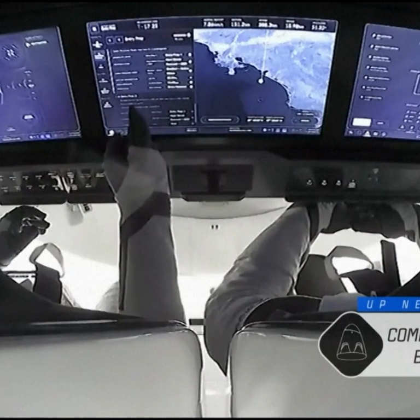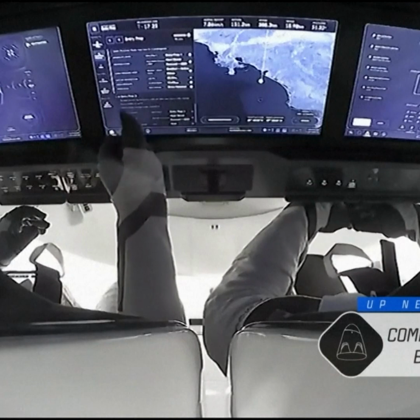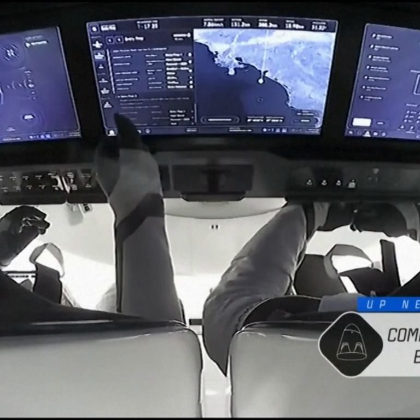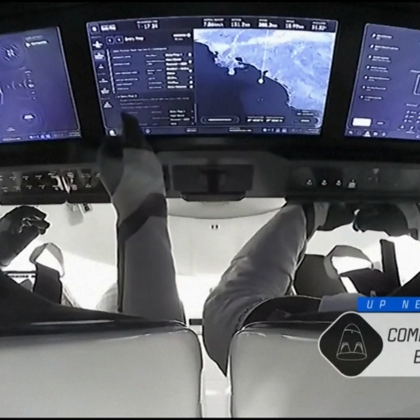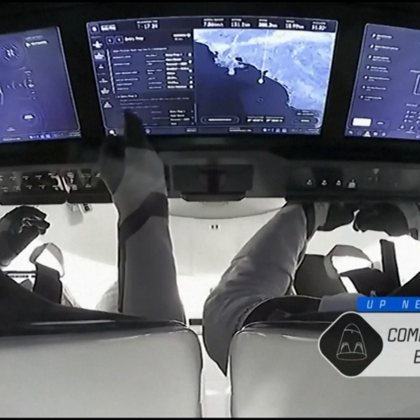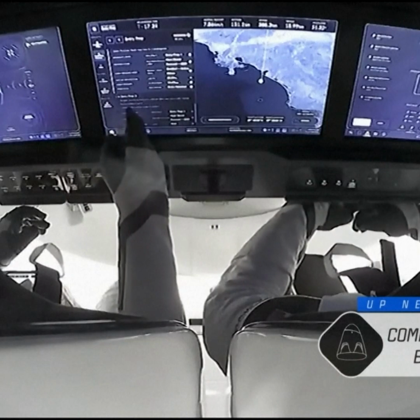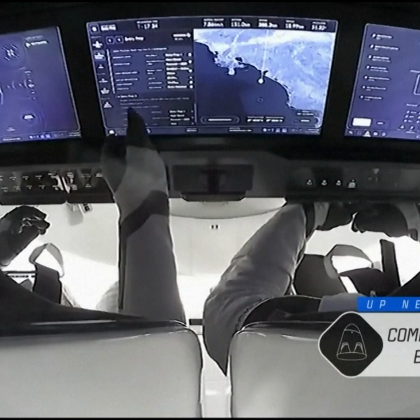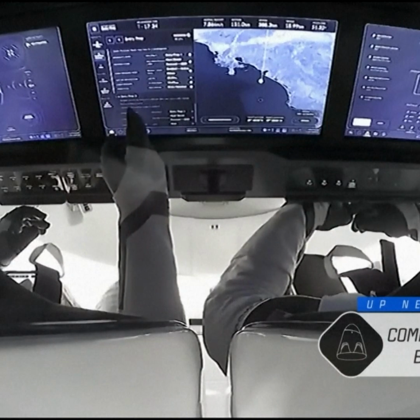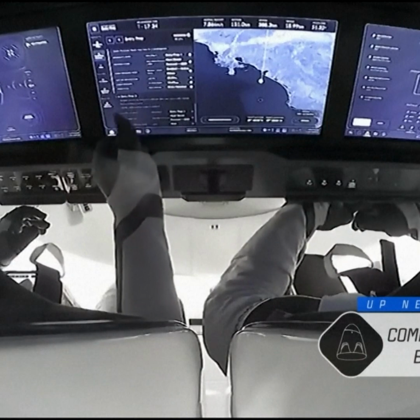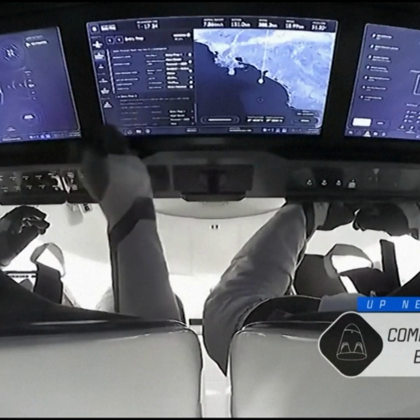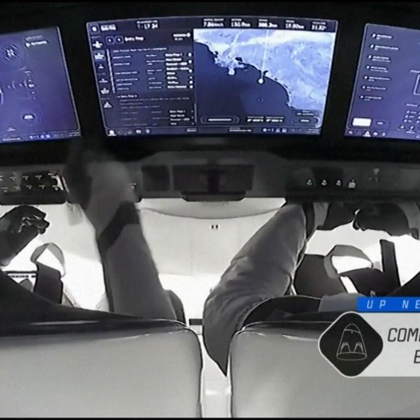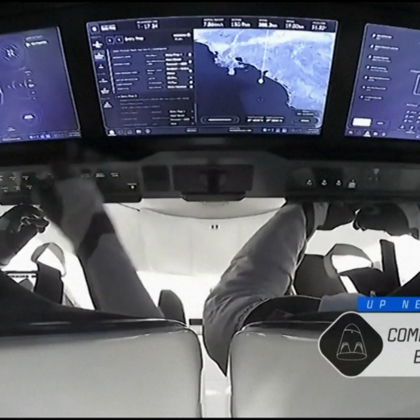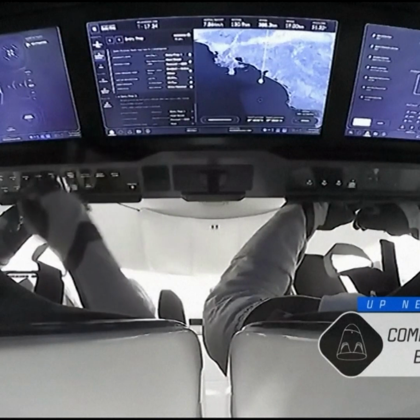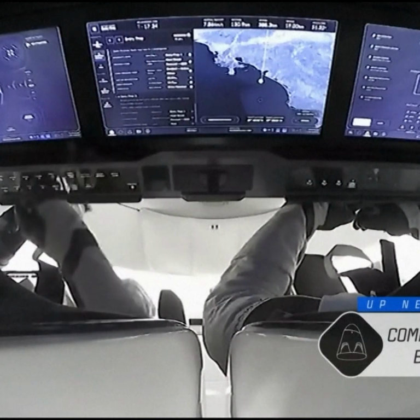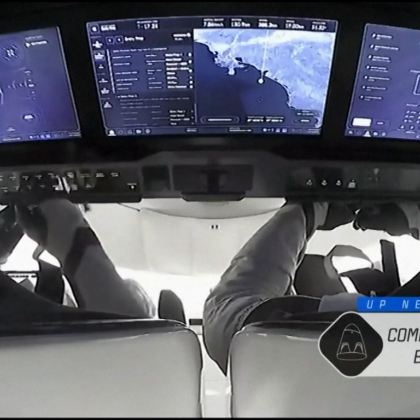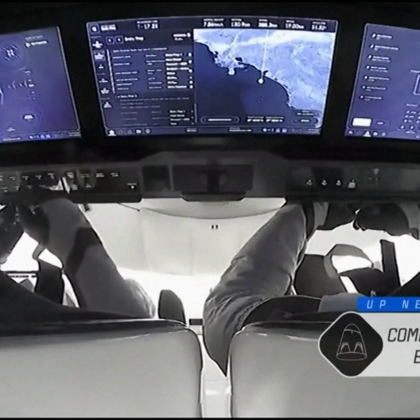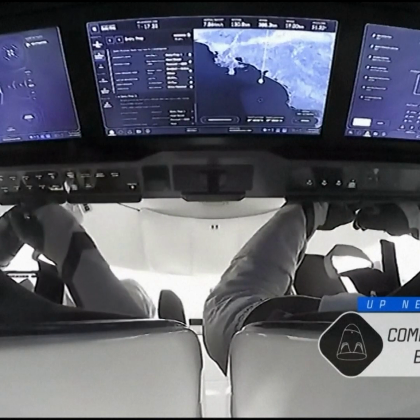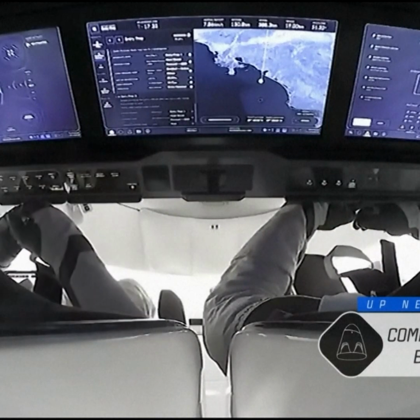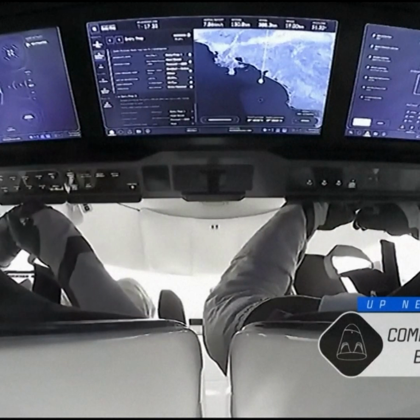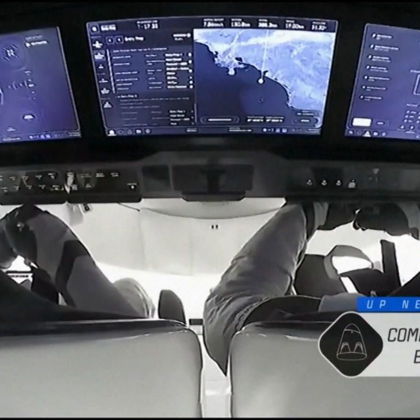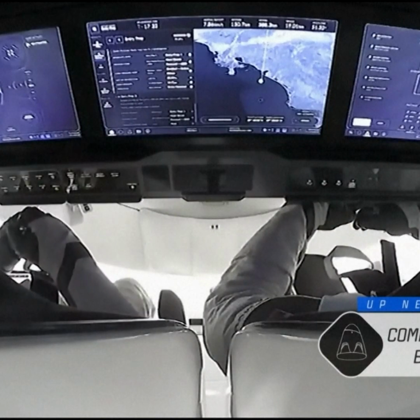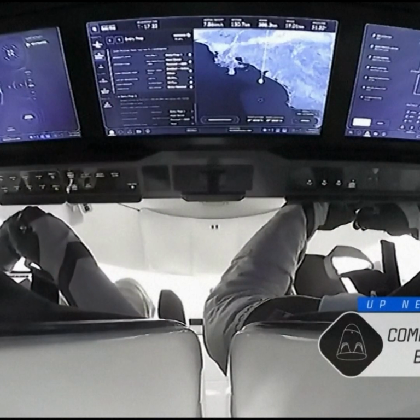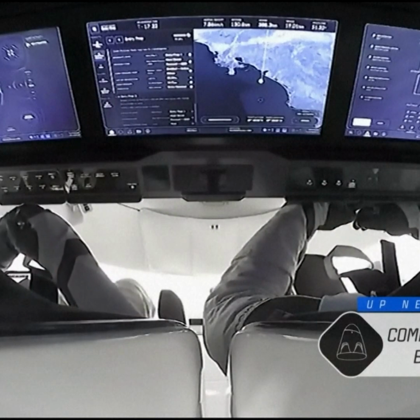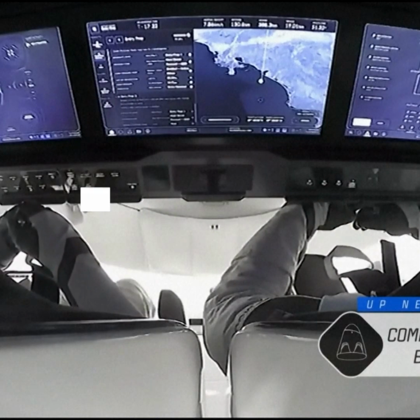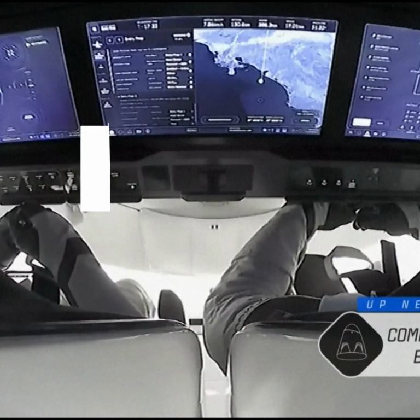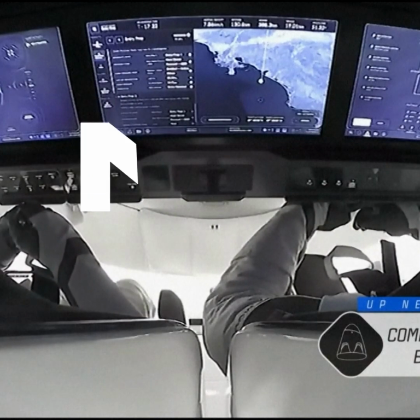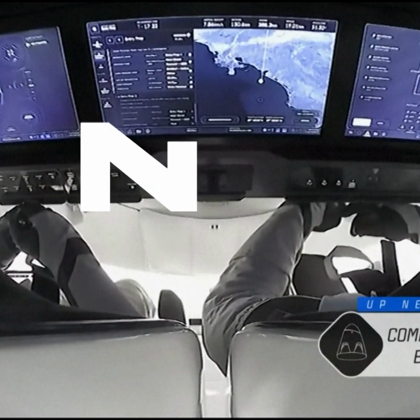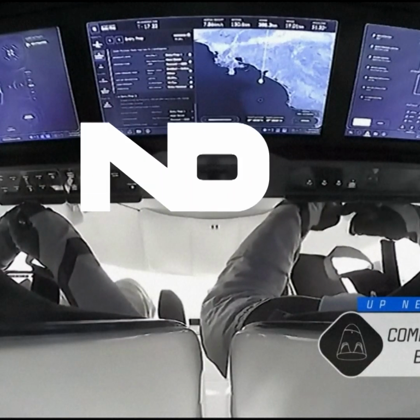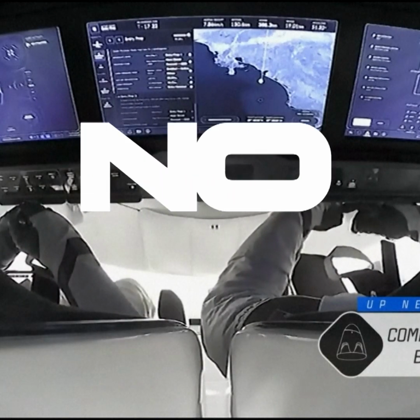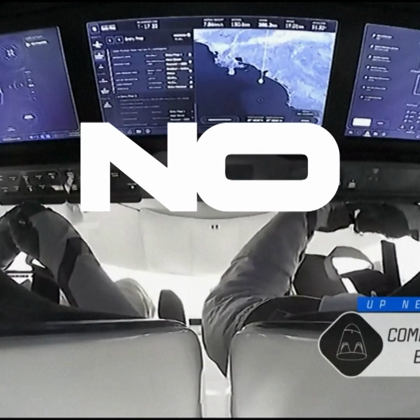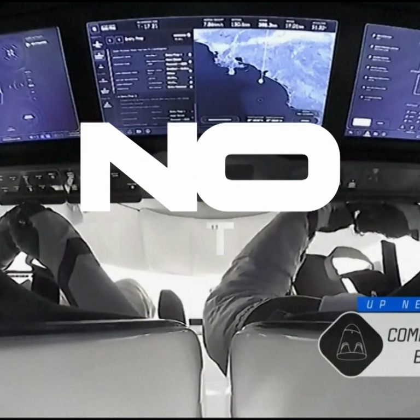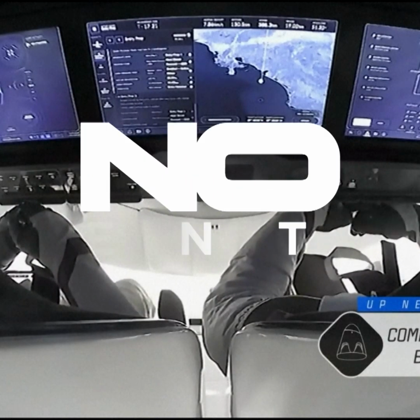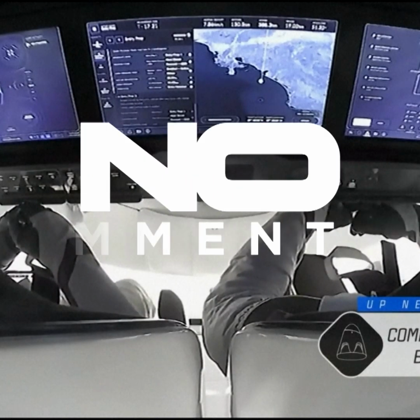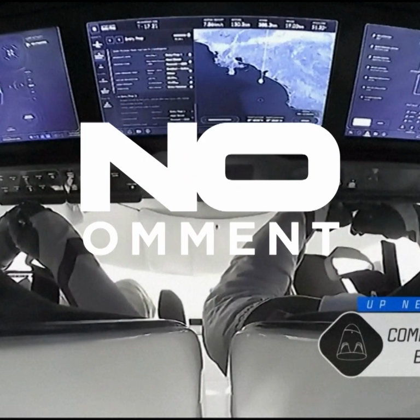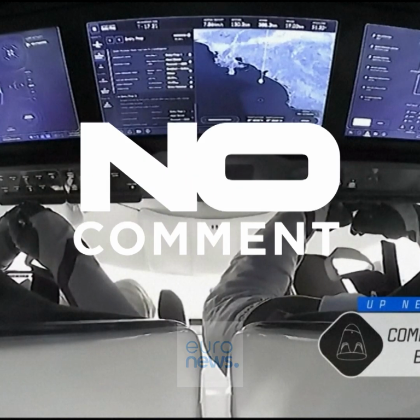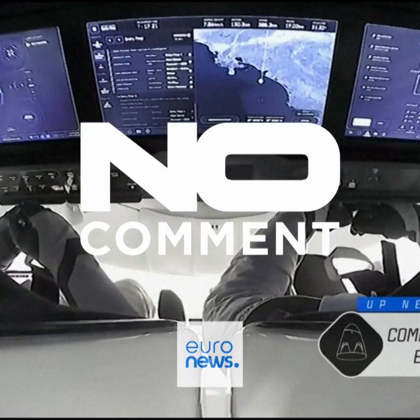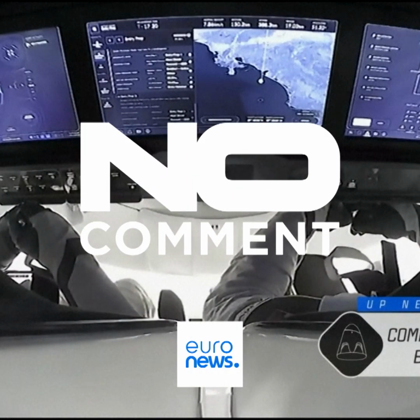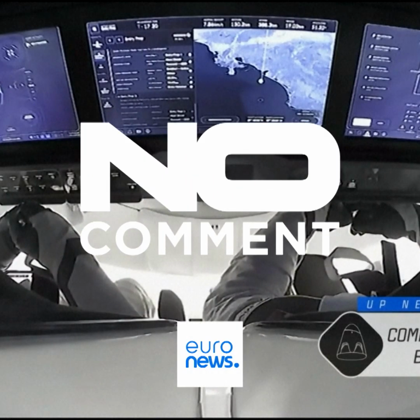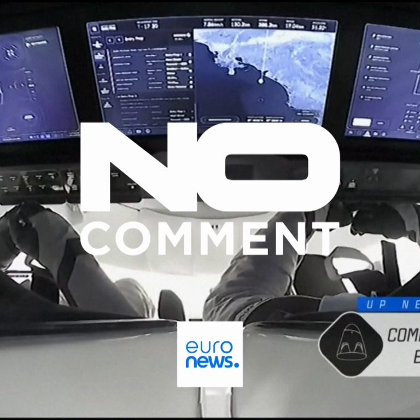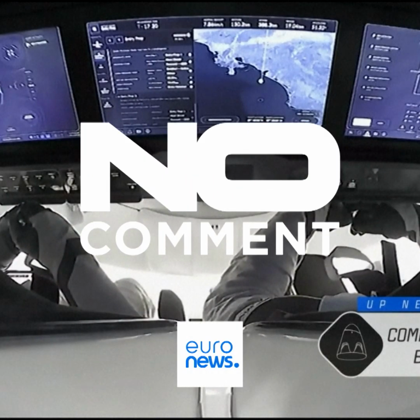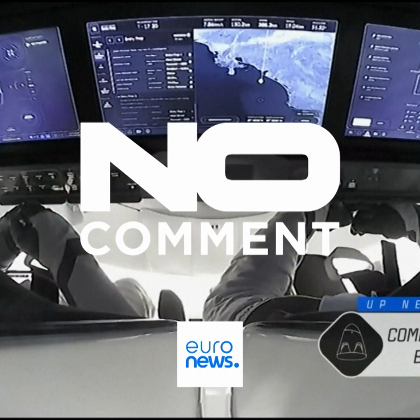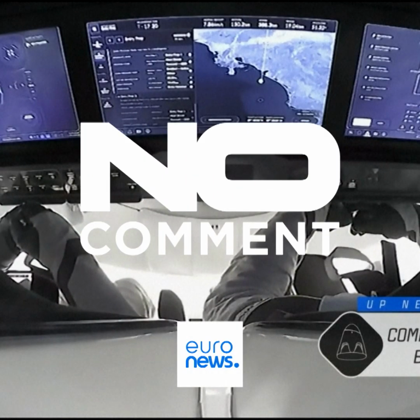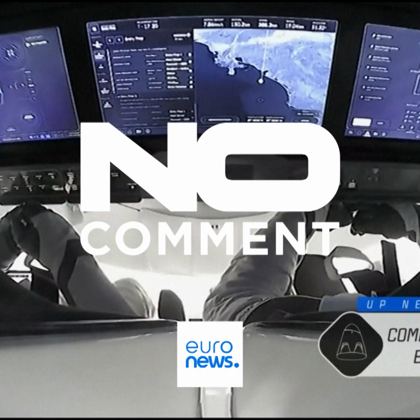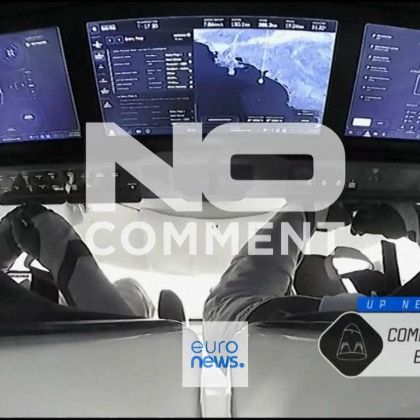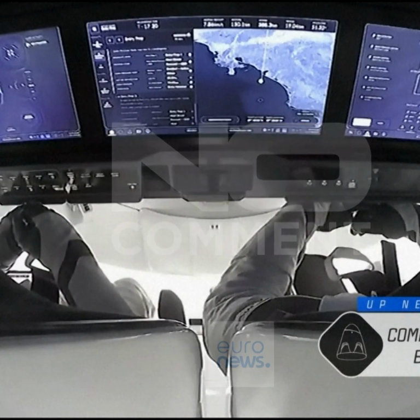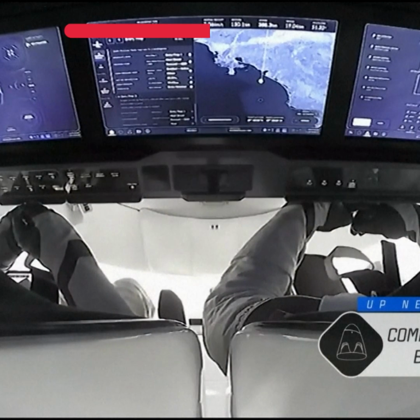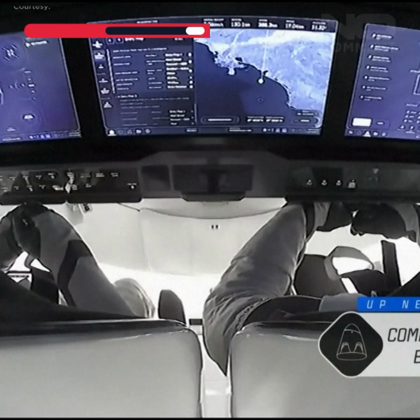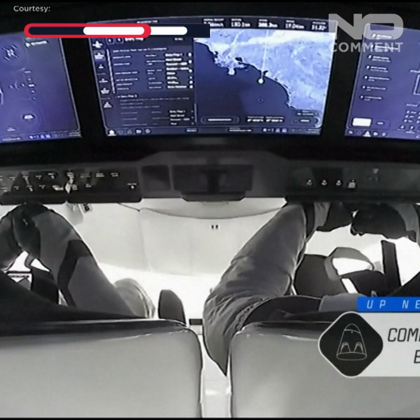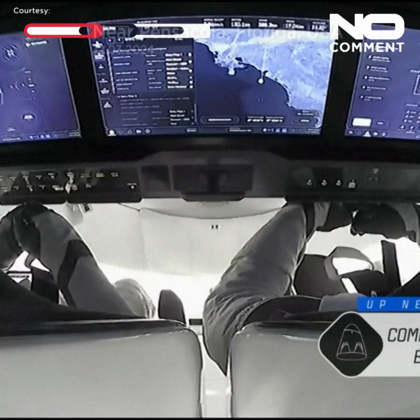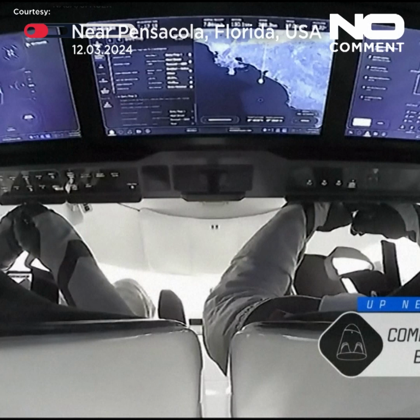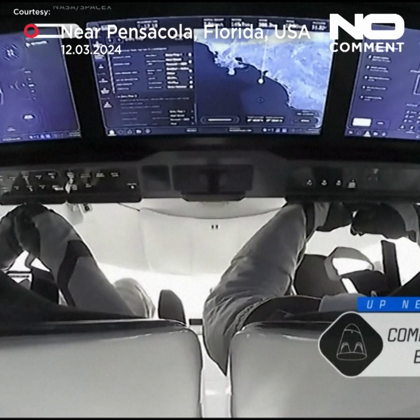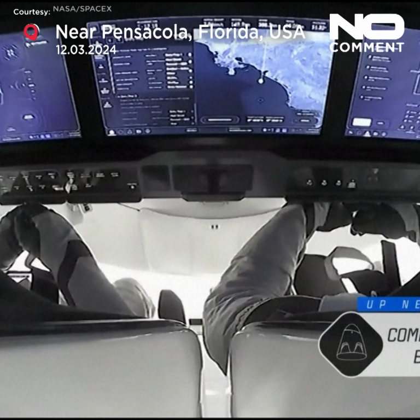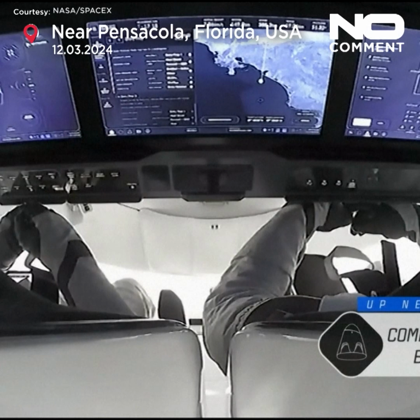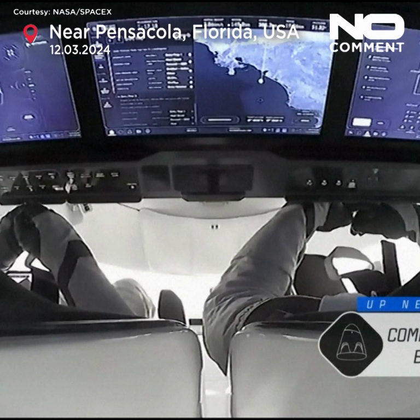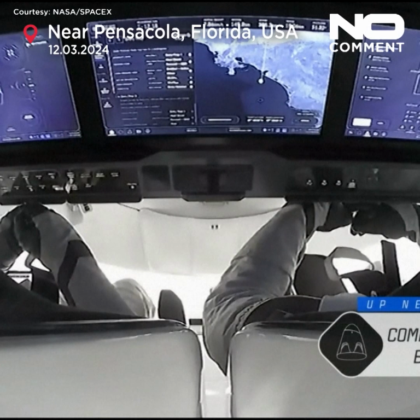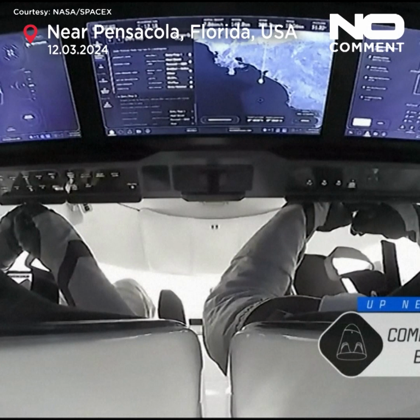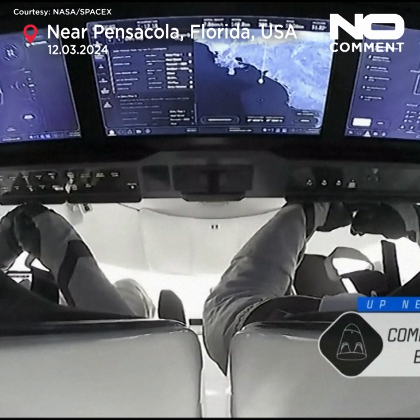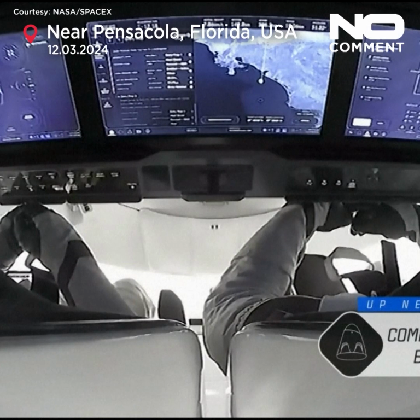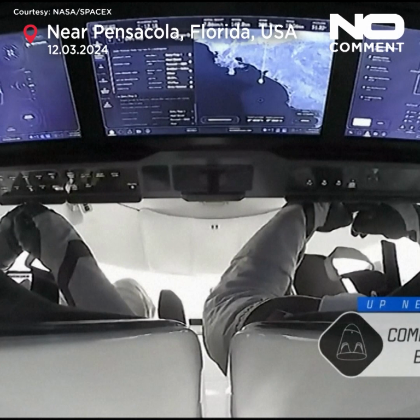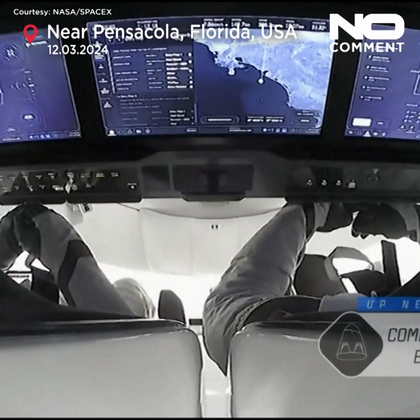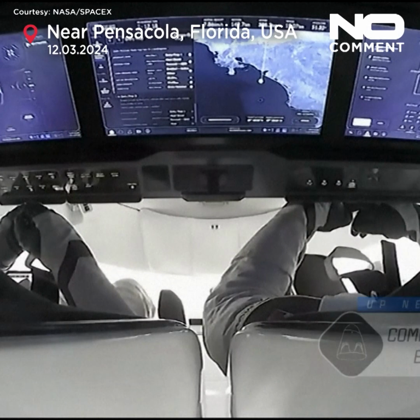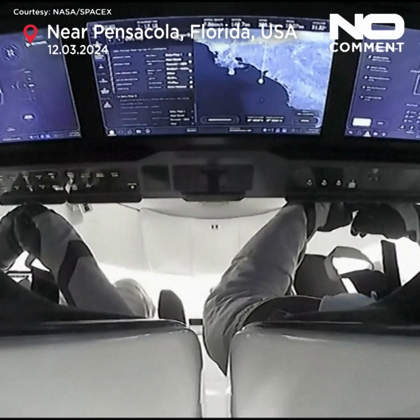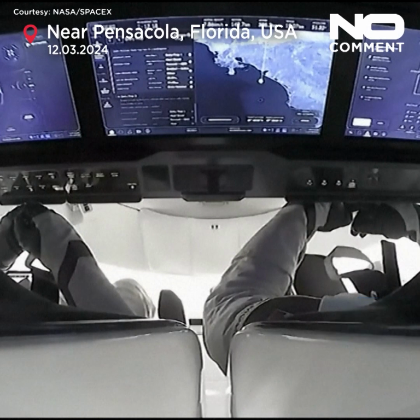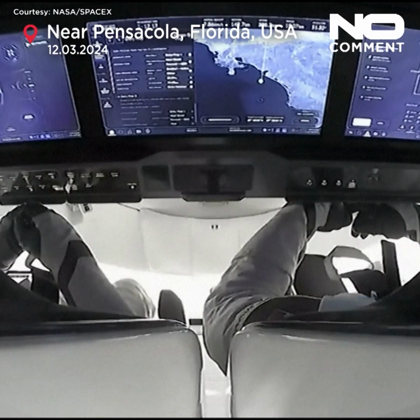We were just getting a view there of some of the stickers on board Dragon, which indicate the other missions and the other crew that have flown aboard.